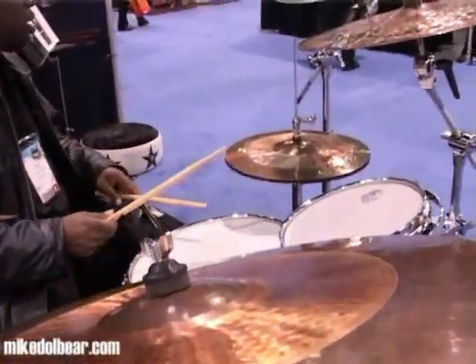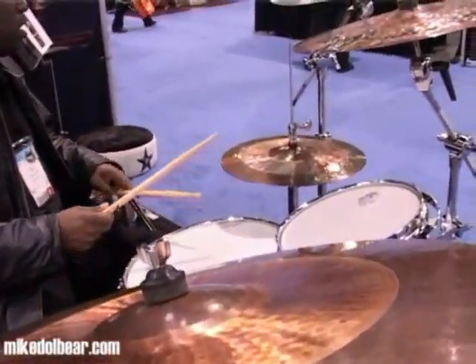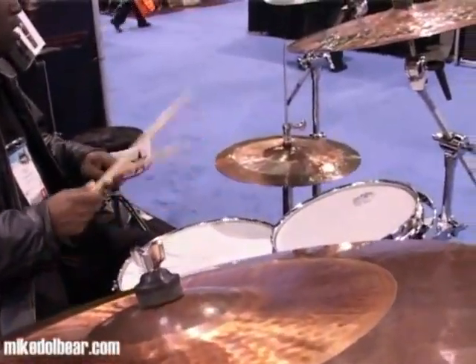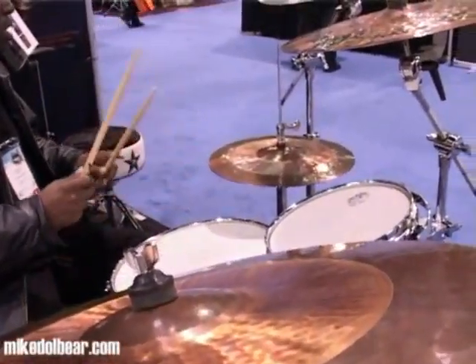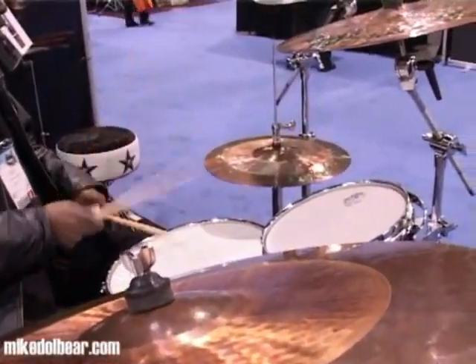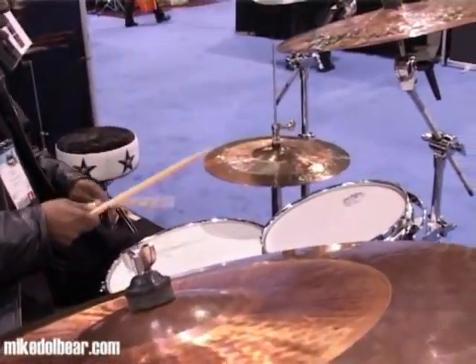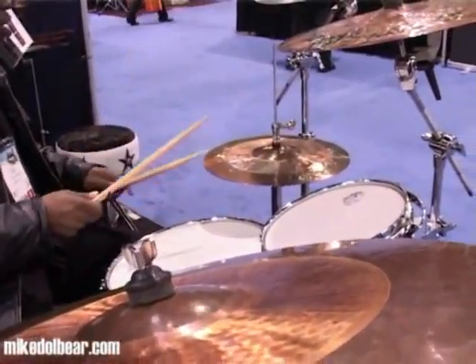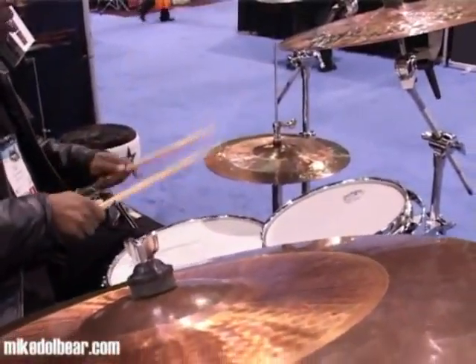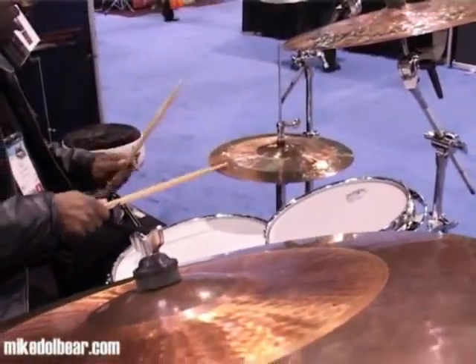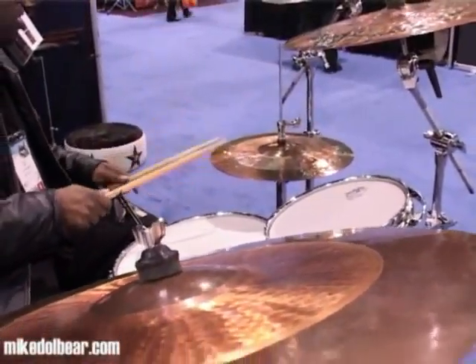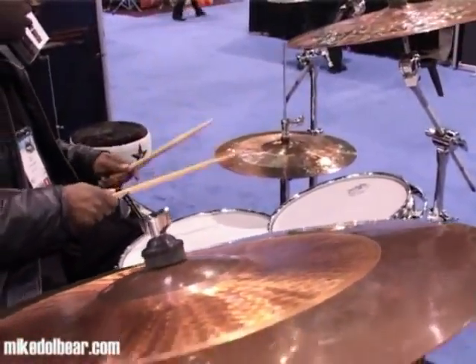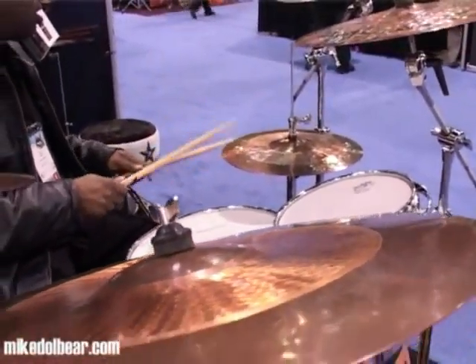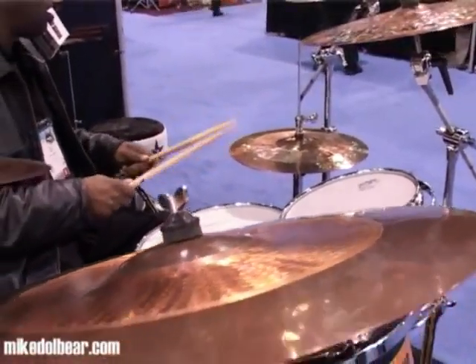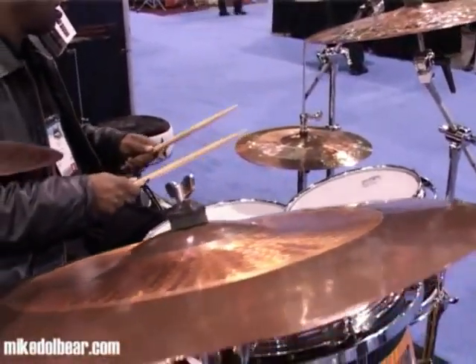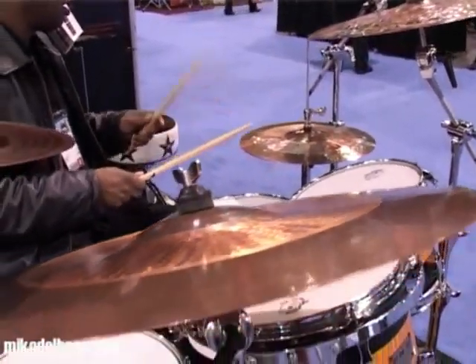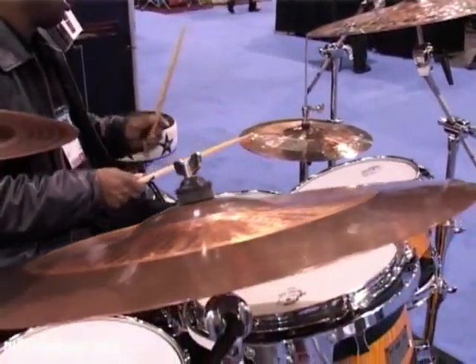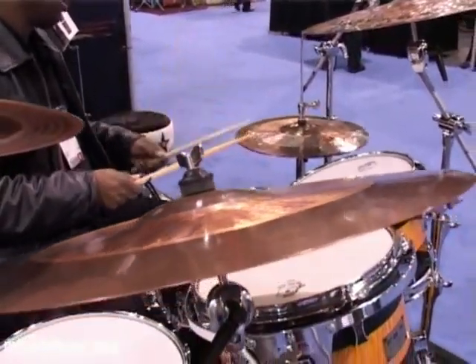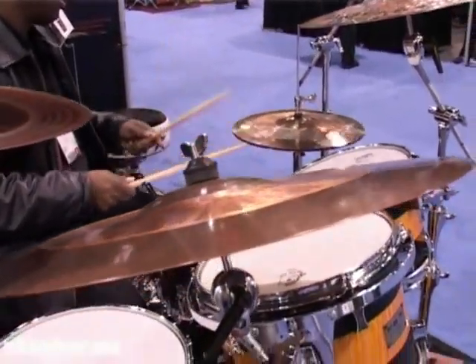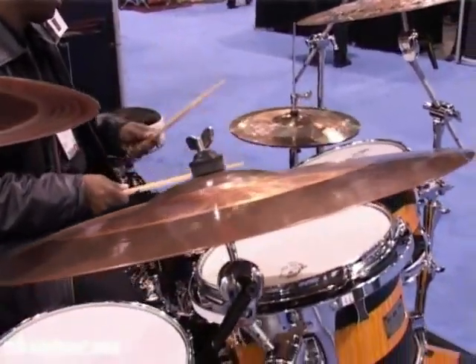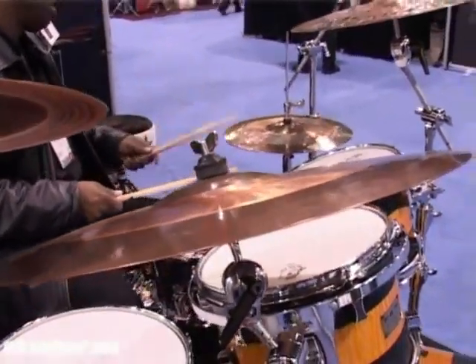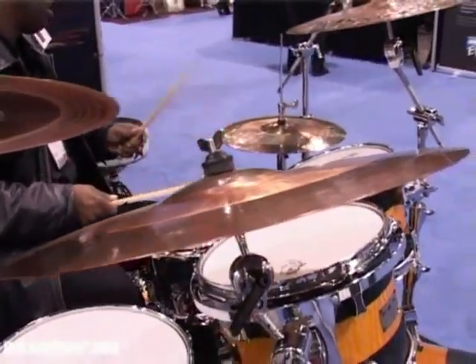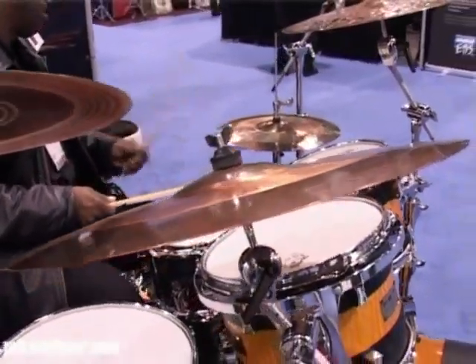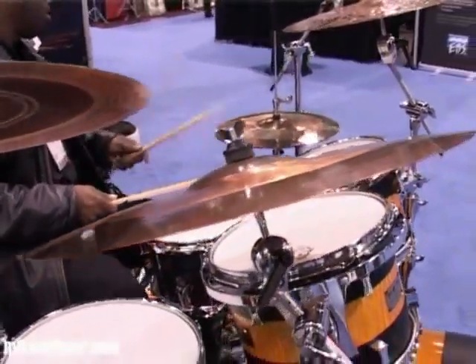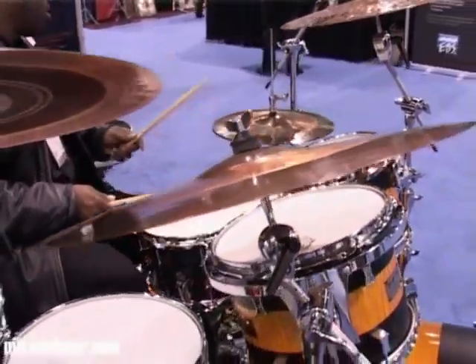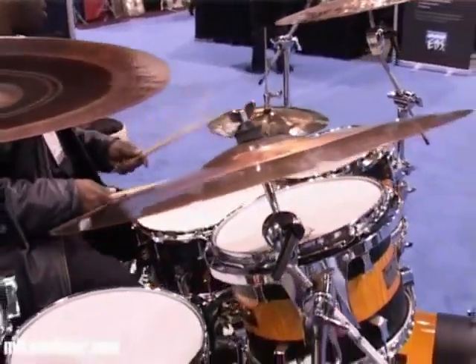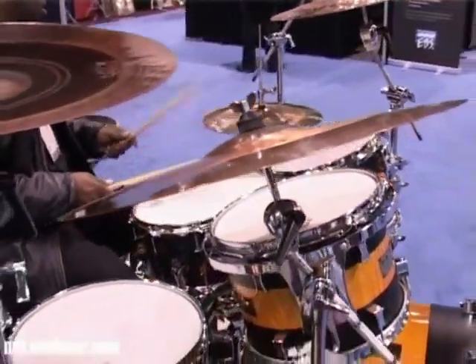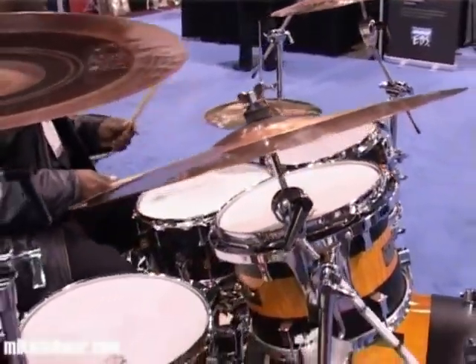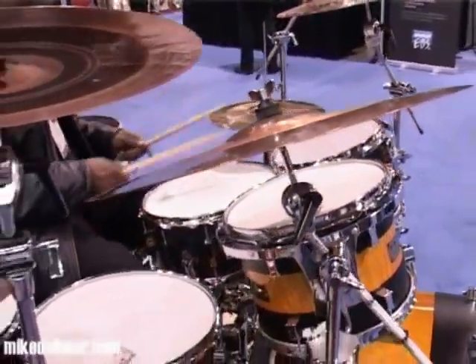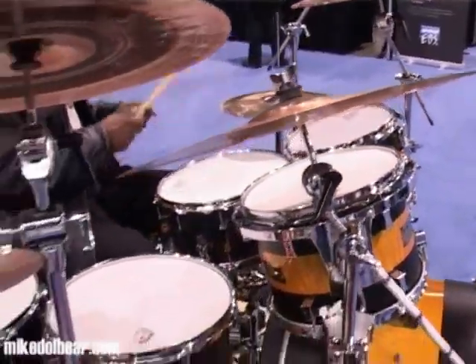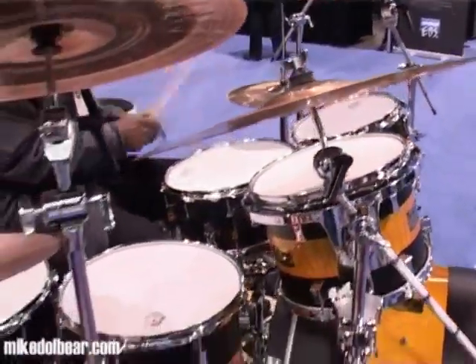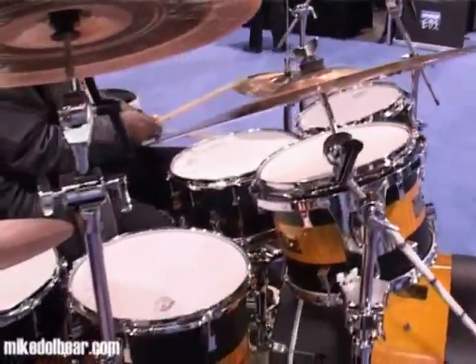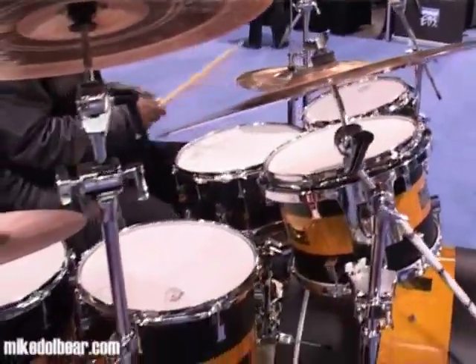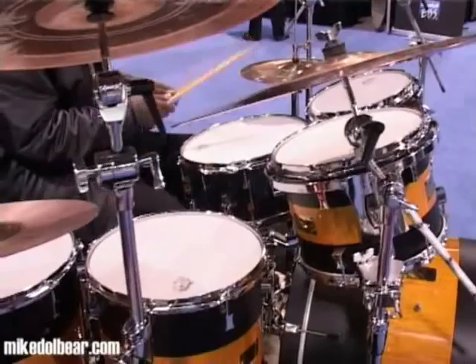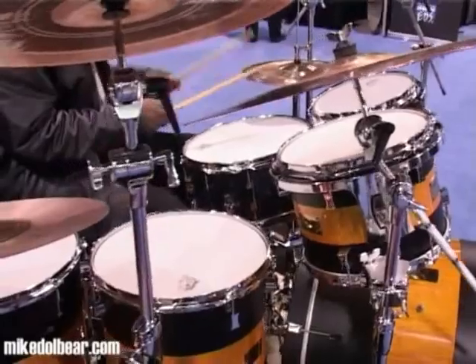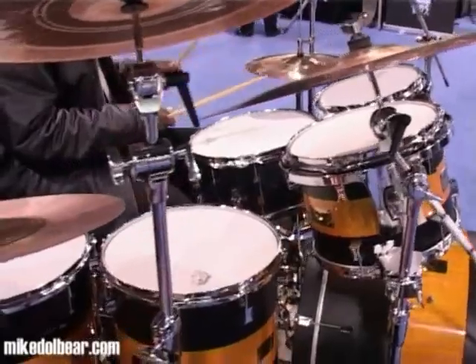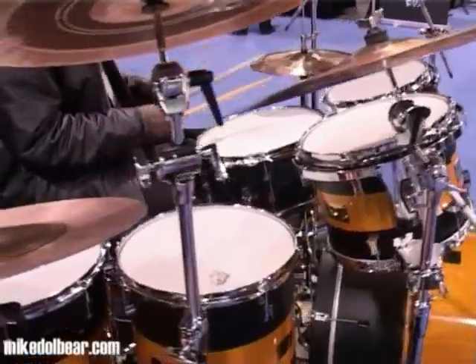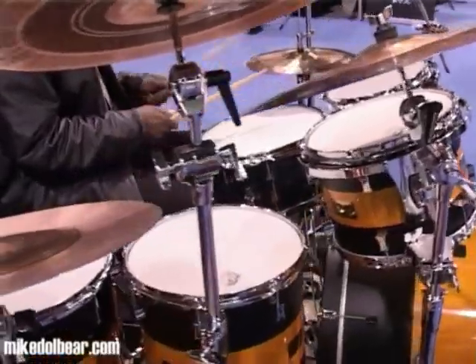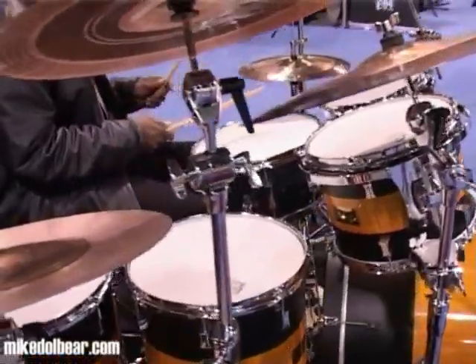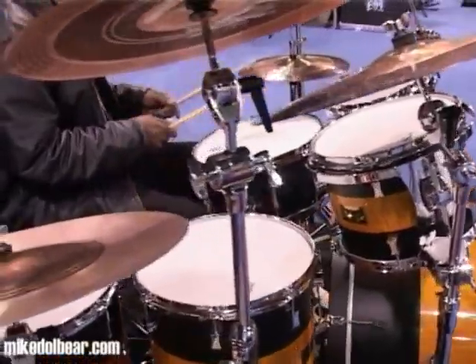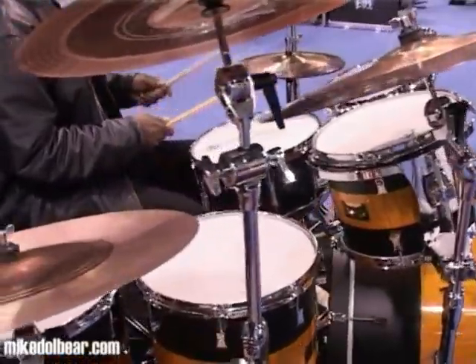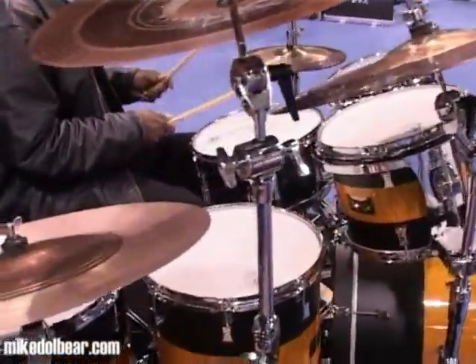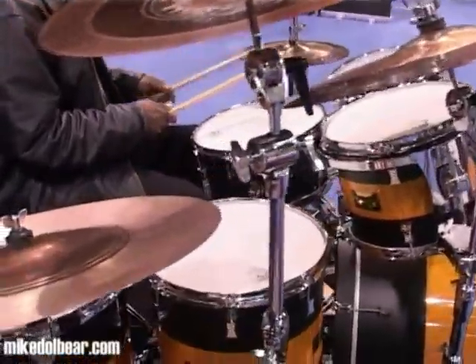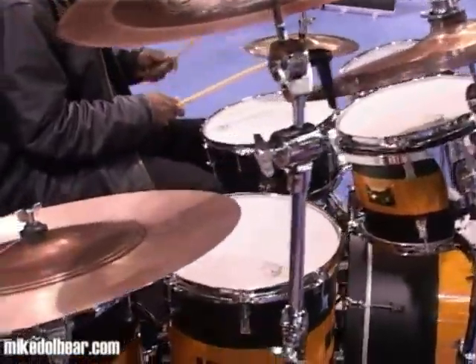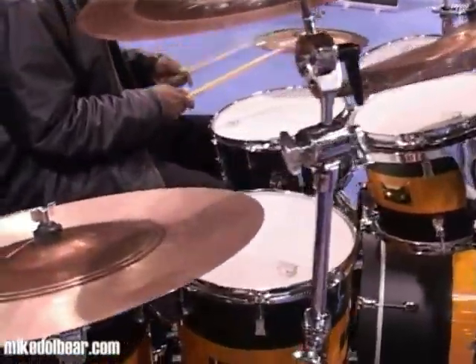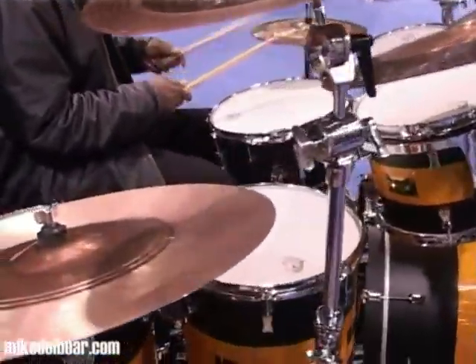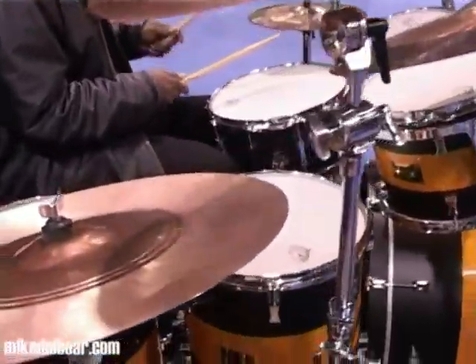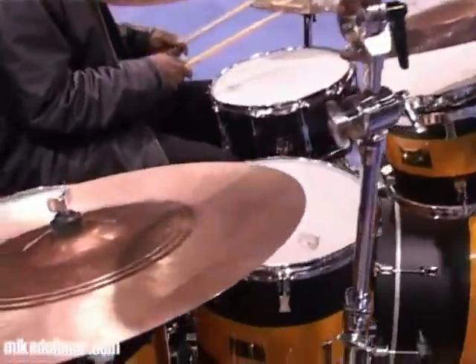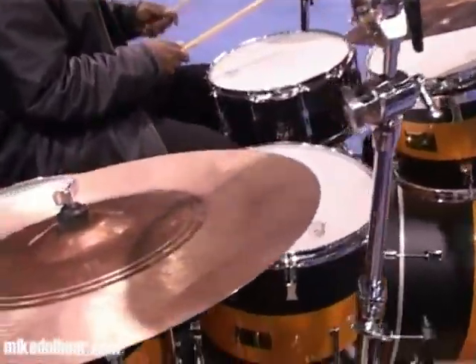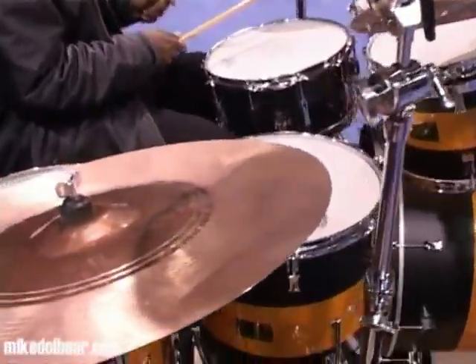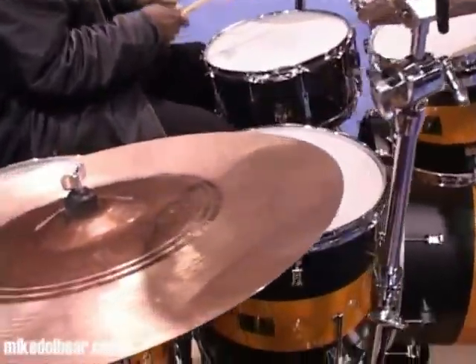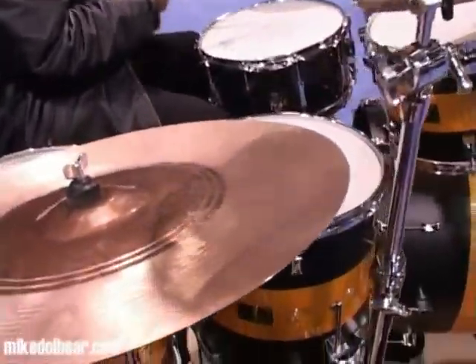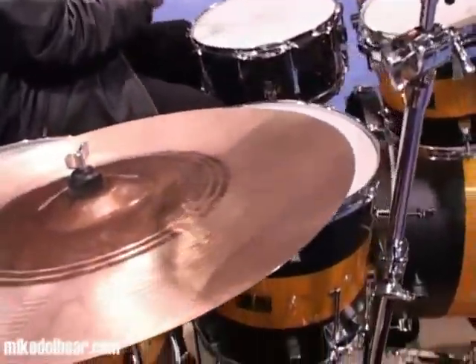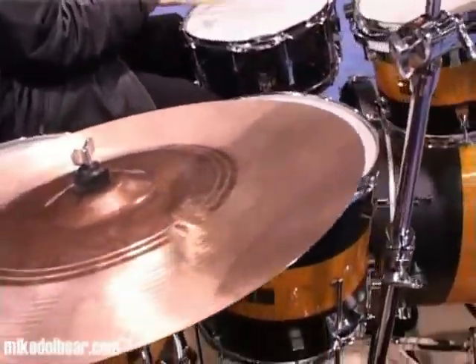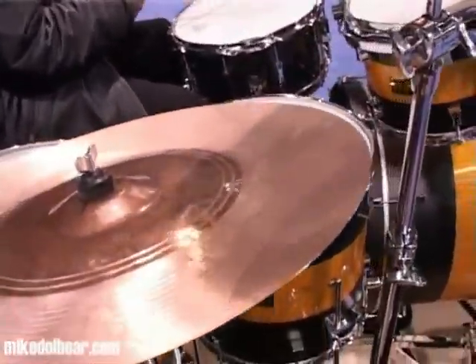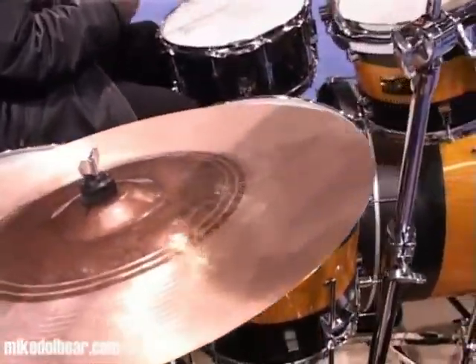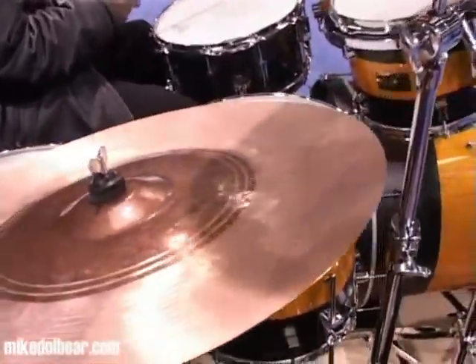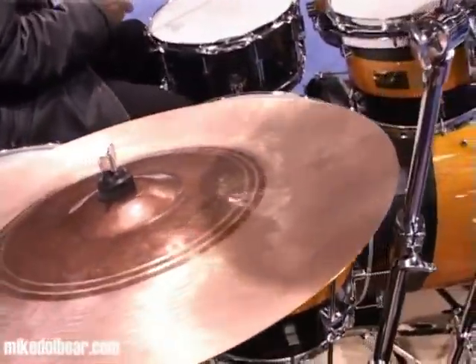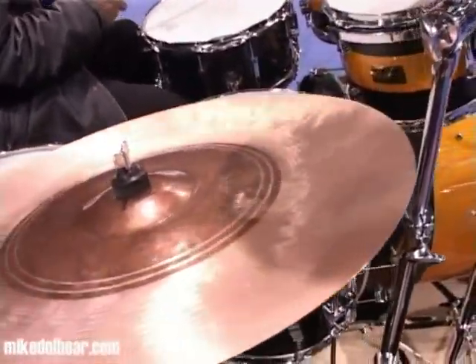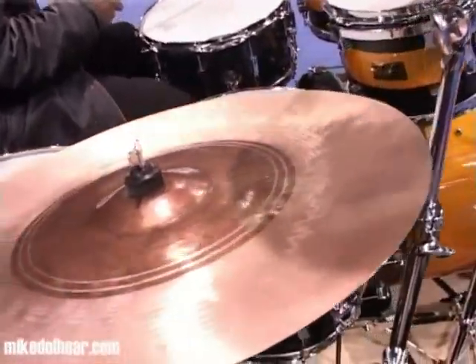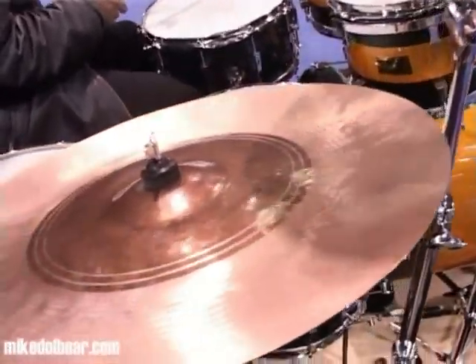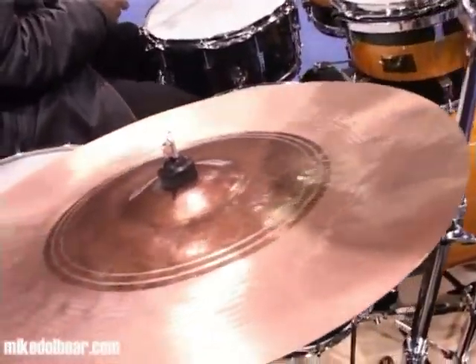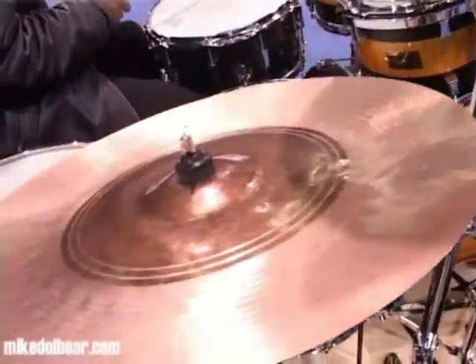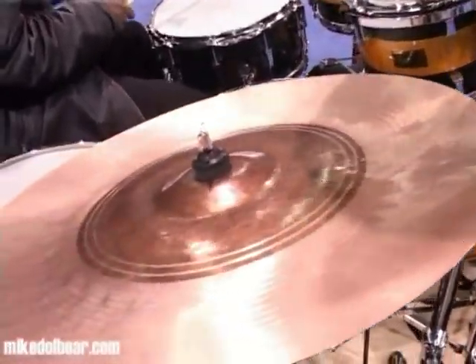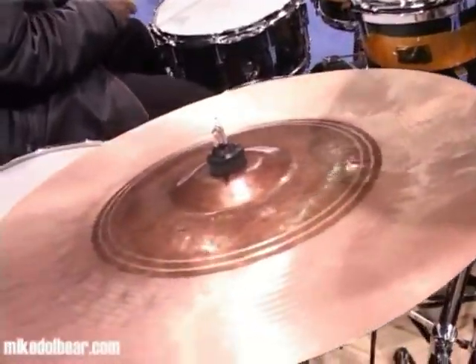This is the Port Pie drums booth — a beautiful drums booth. Port Pie invited me over here to display my cymbals.